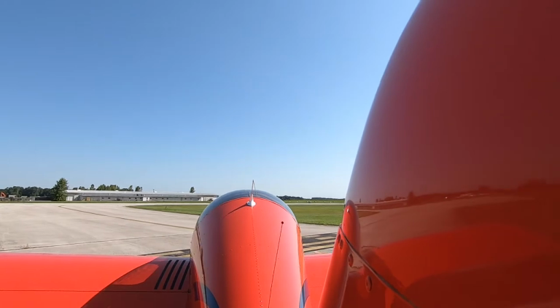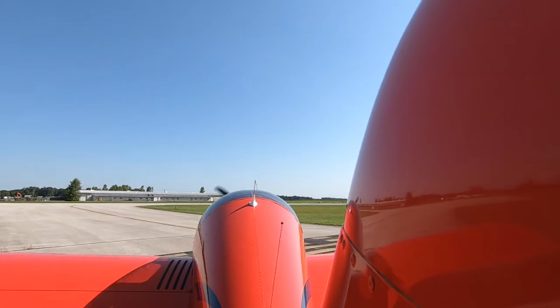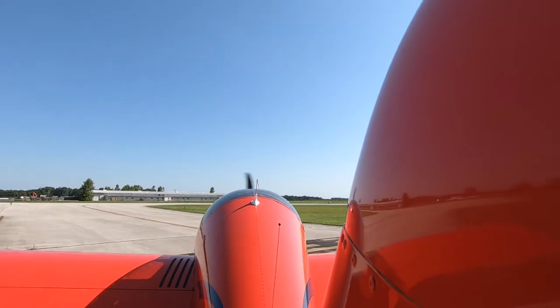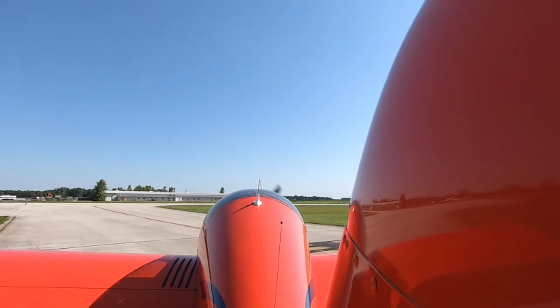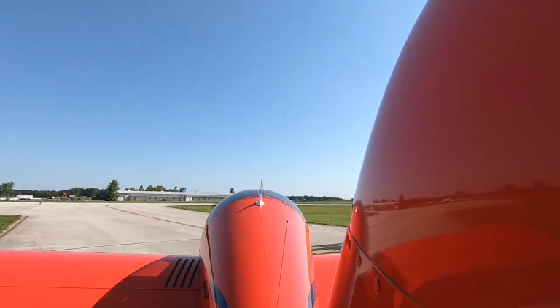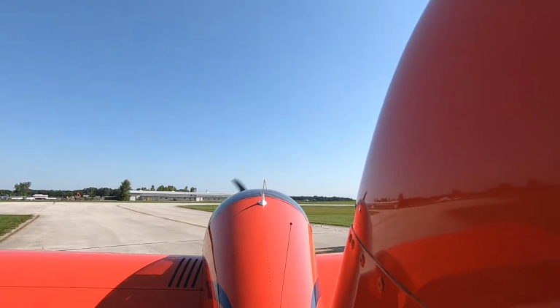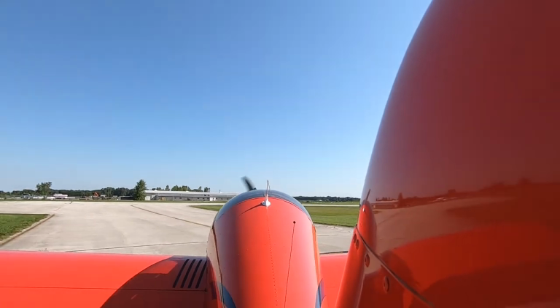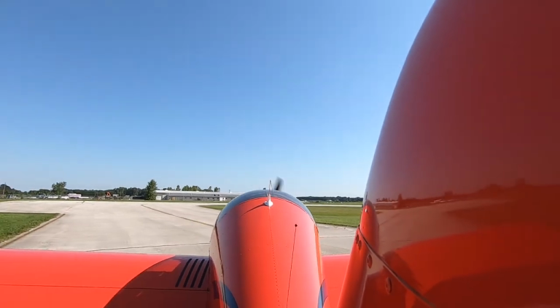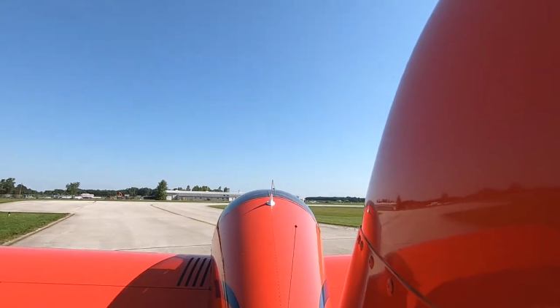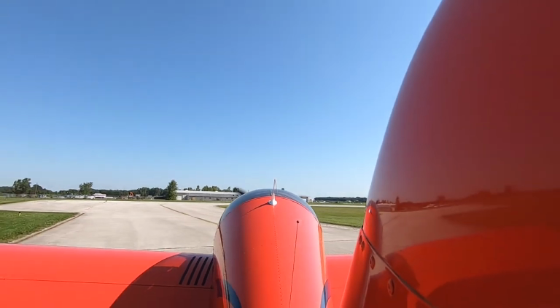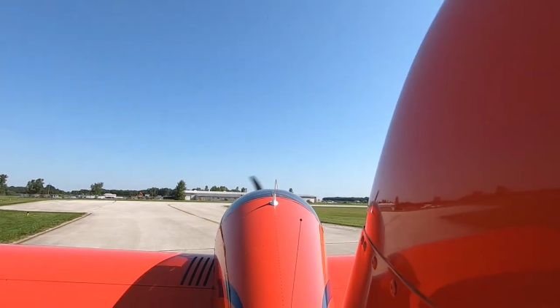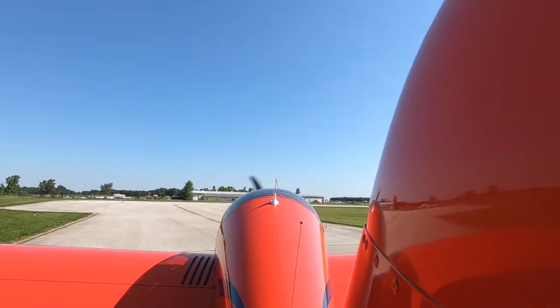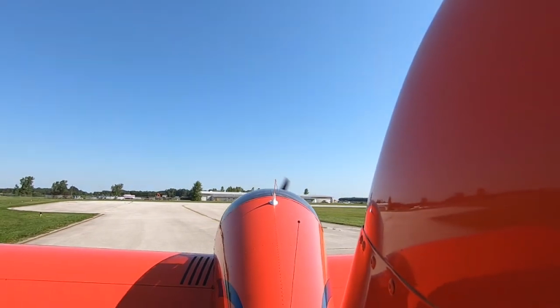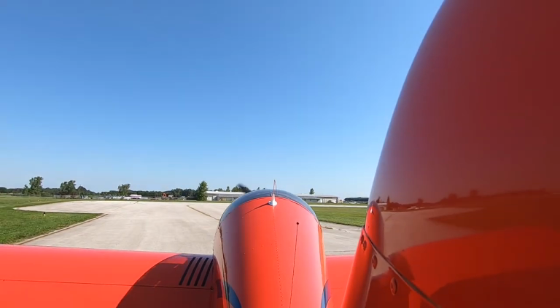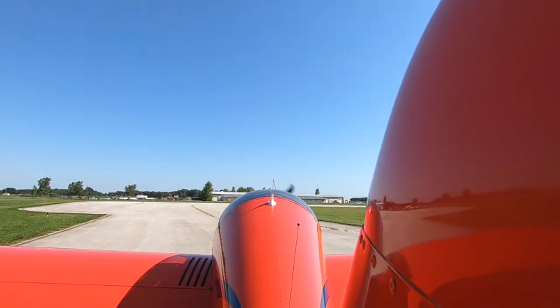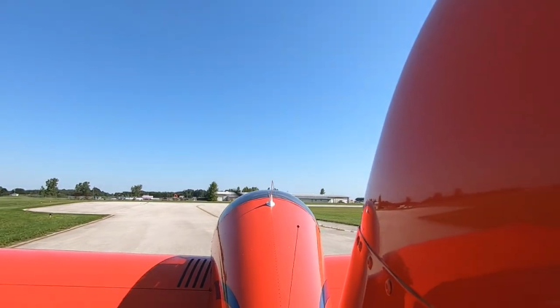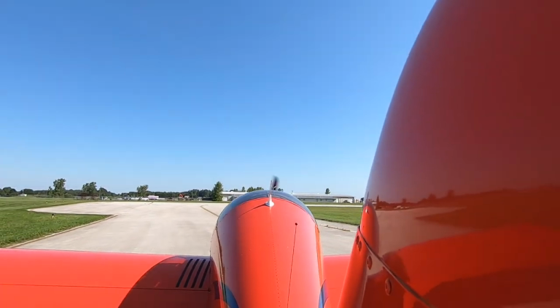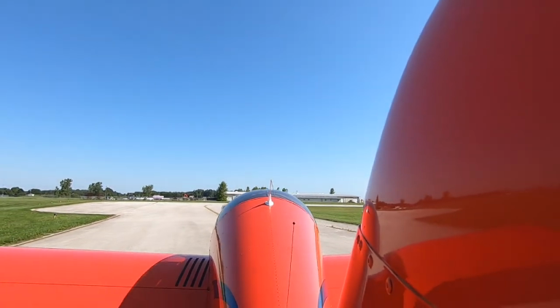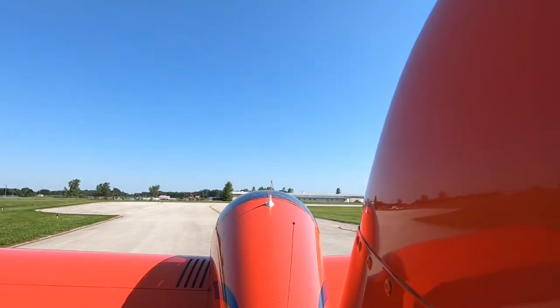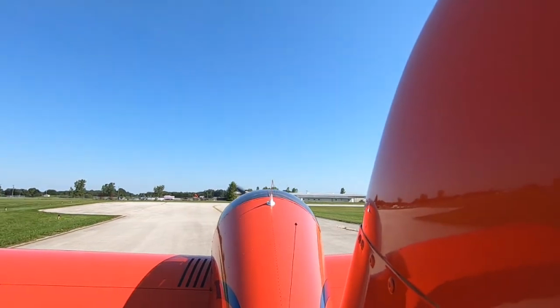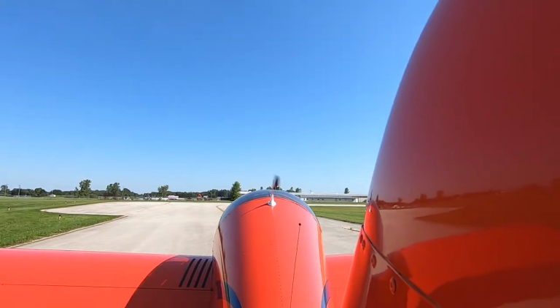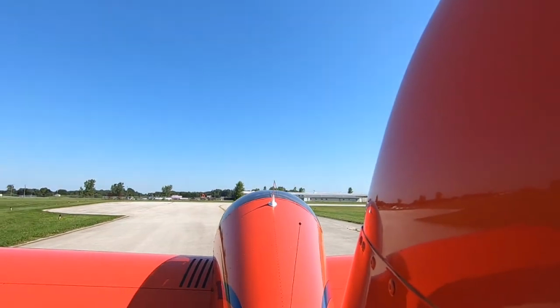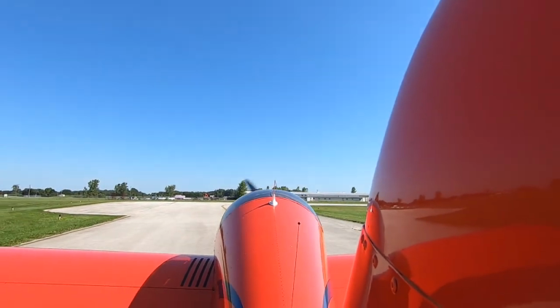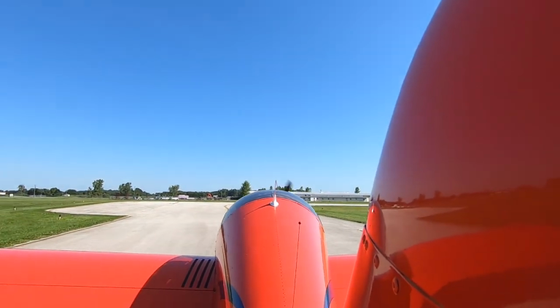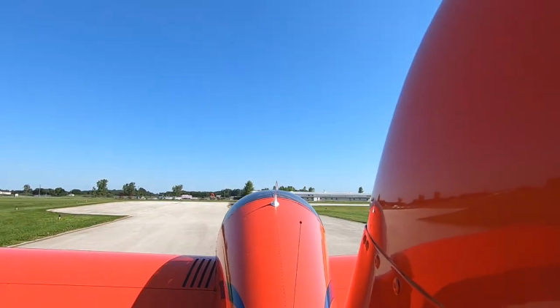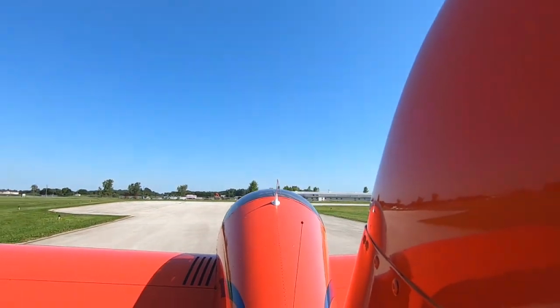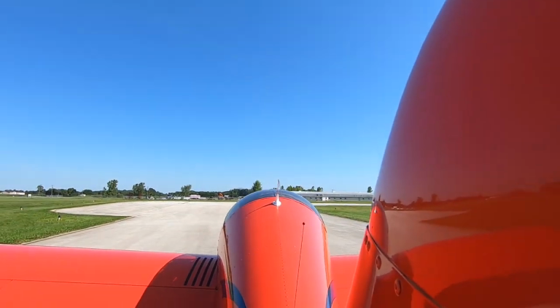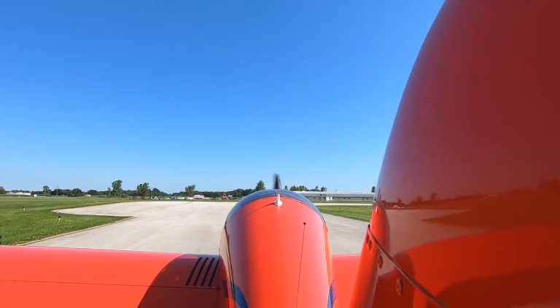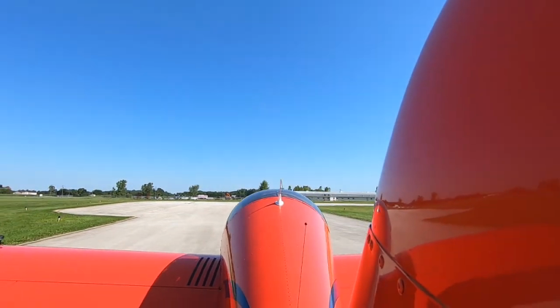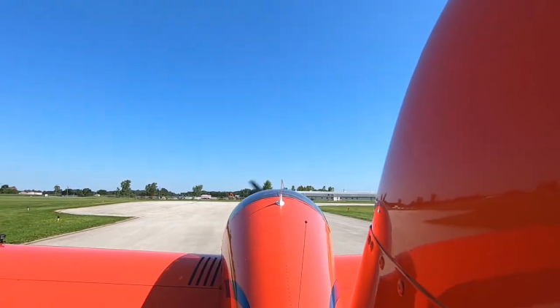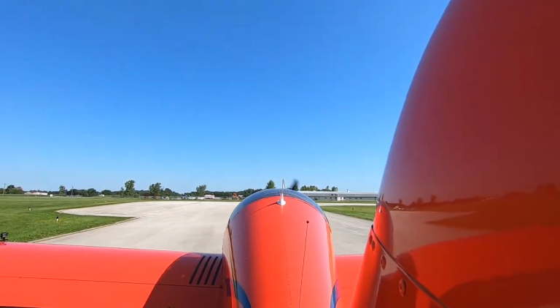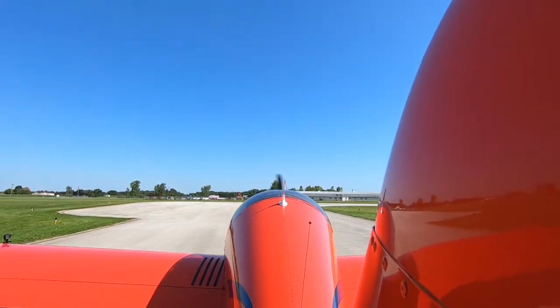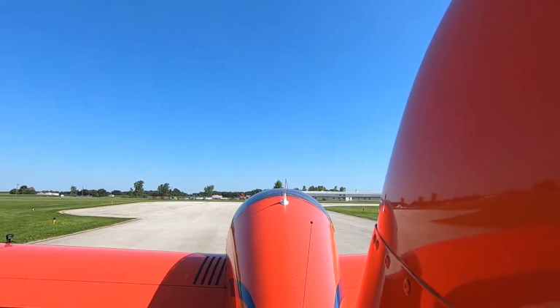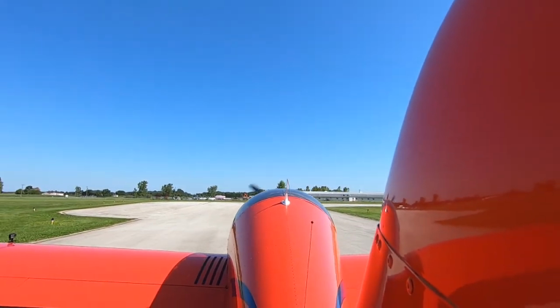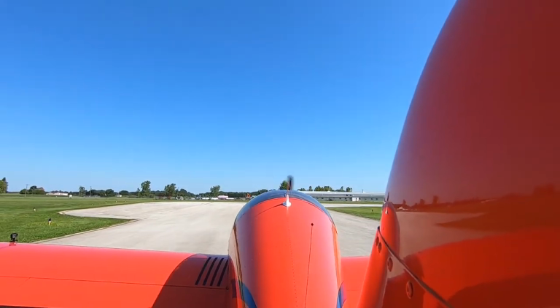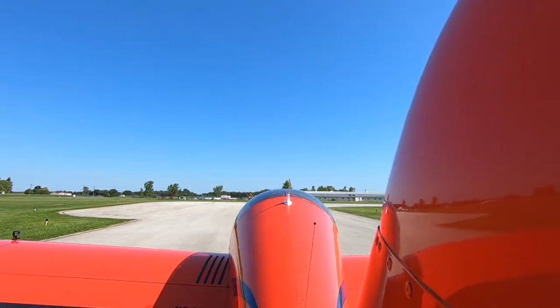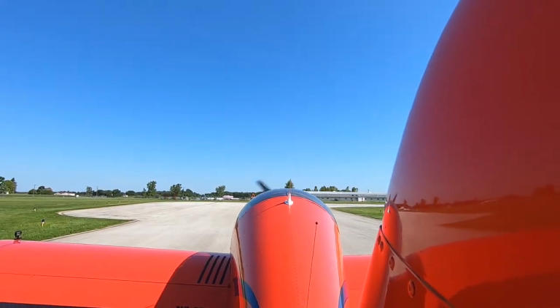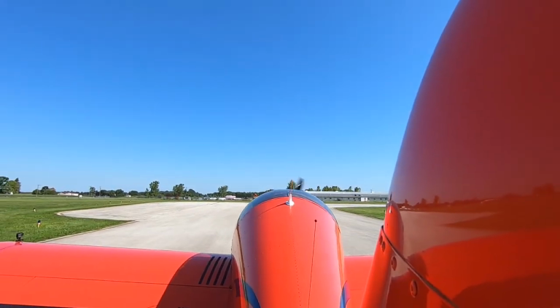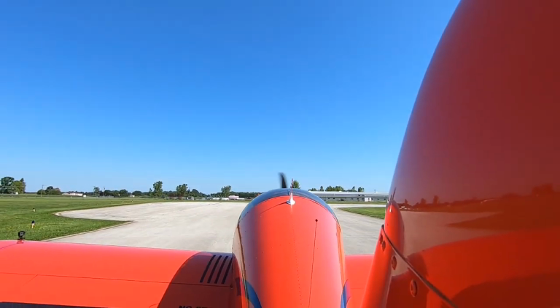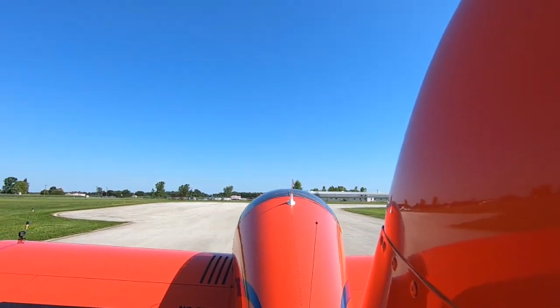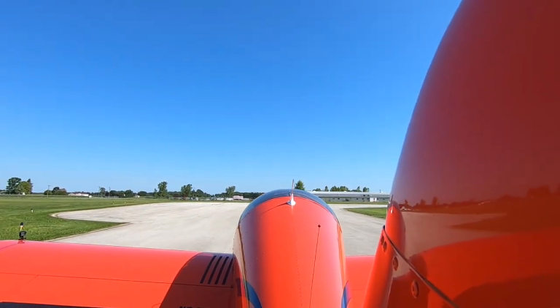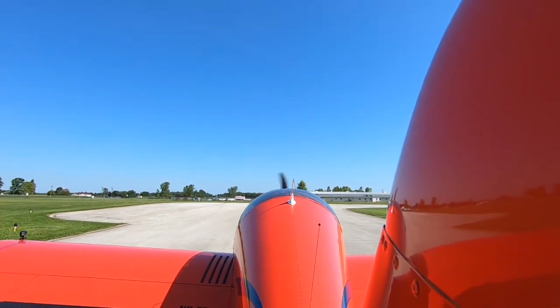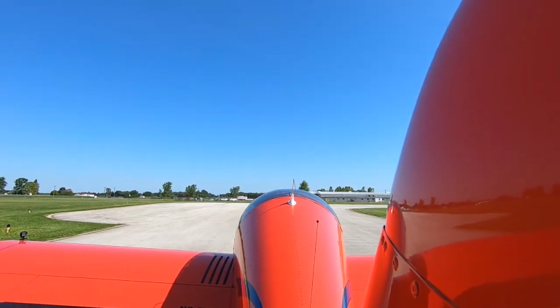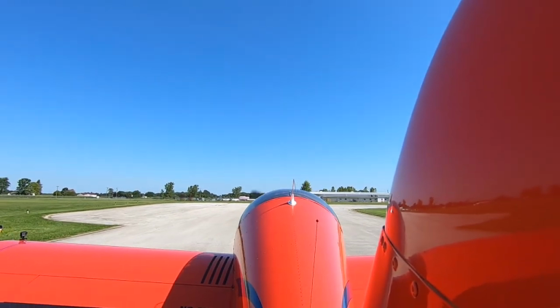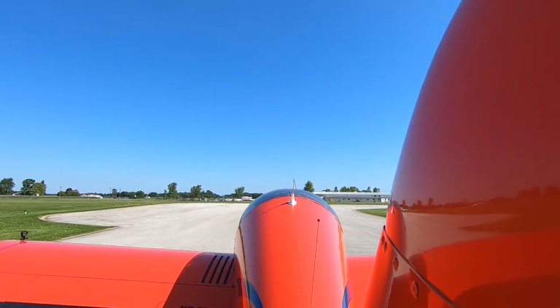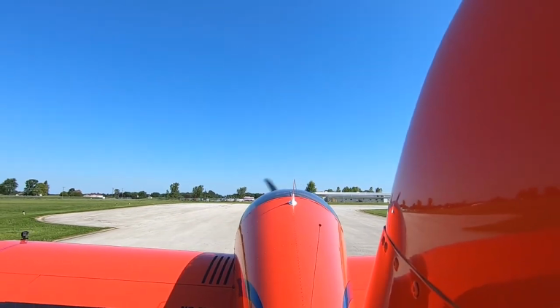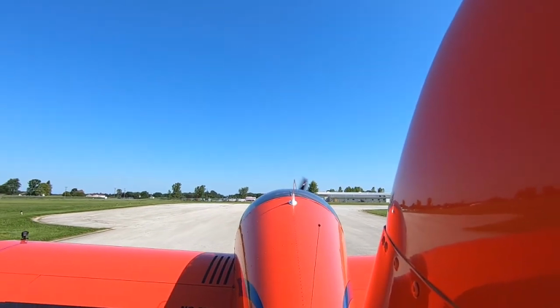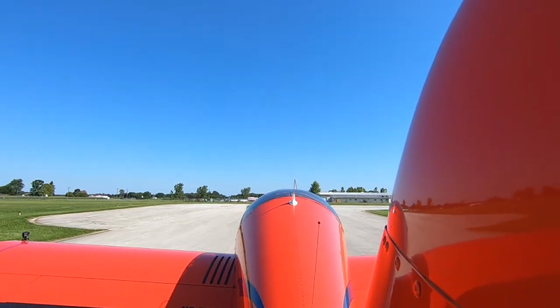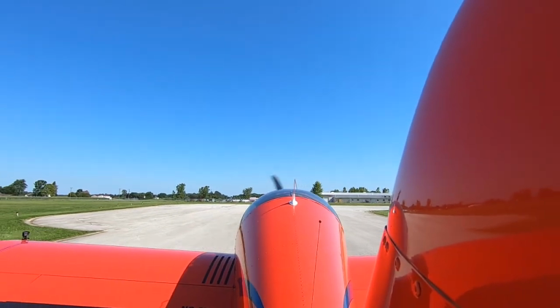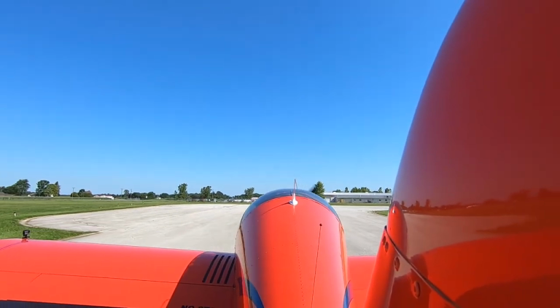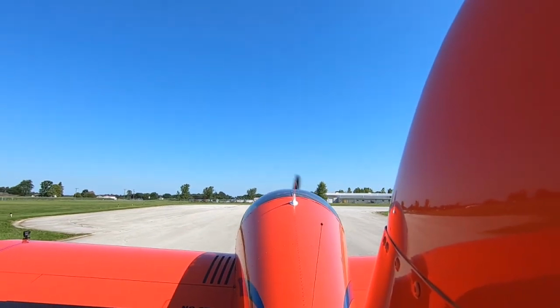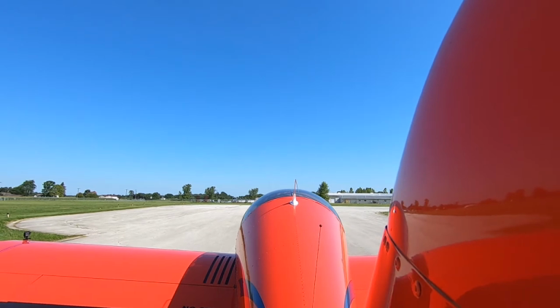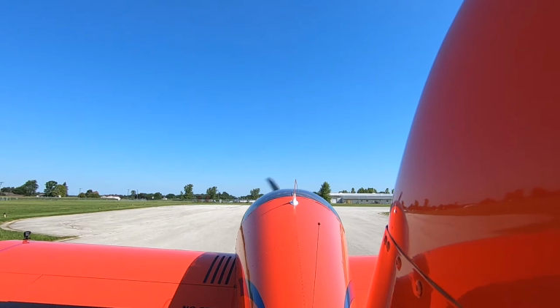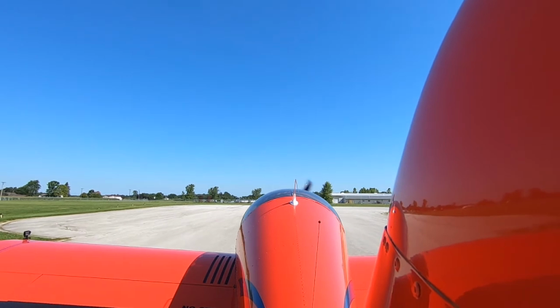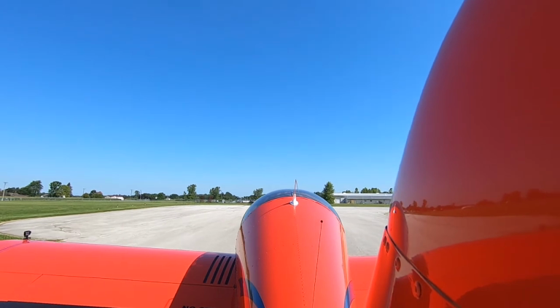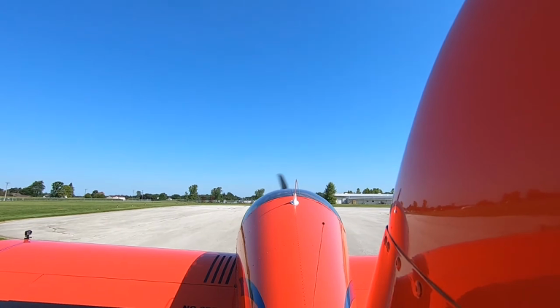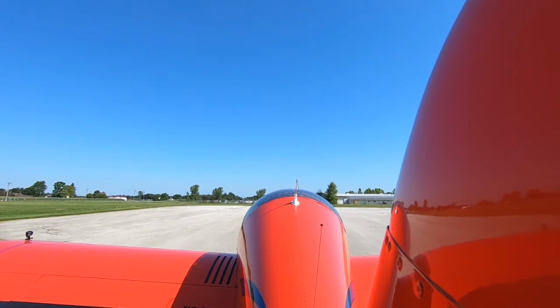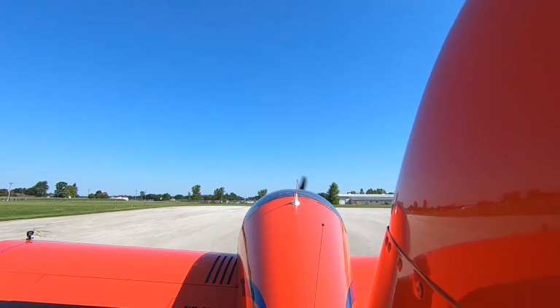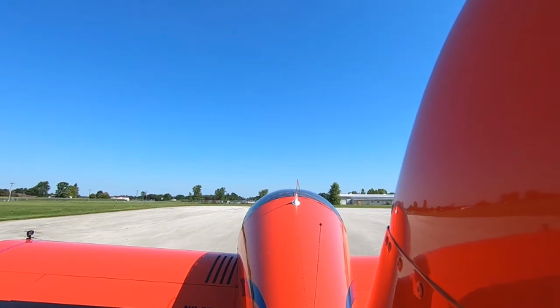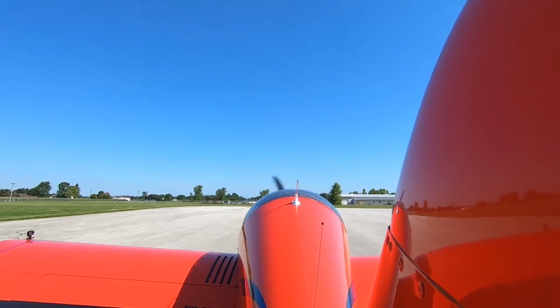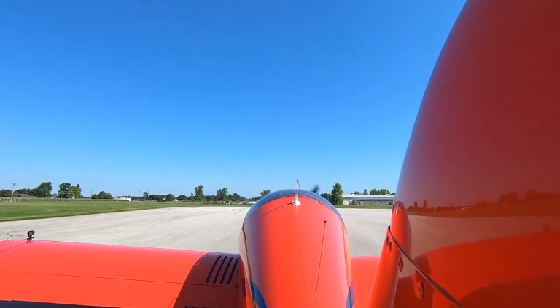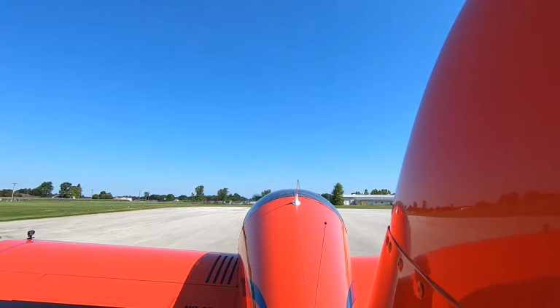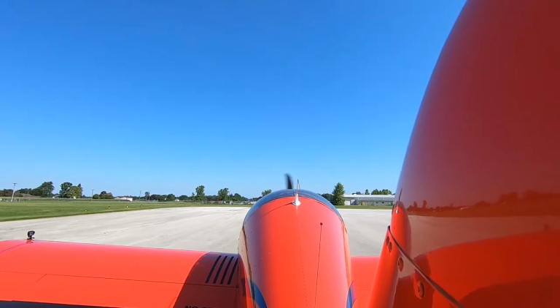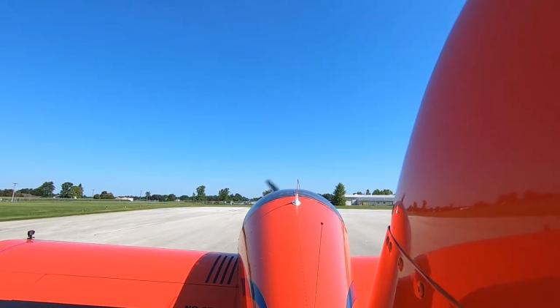Fulton County Traffic, Experimental 1 Uniform Delta, going to be departing runway 9, Fulton County. Will be departing the pattern to the northwest. Fulton County.